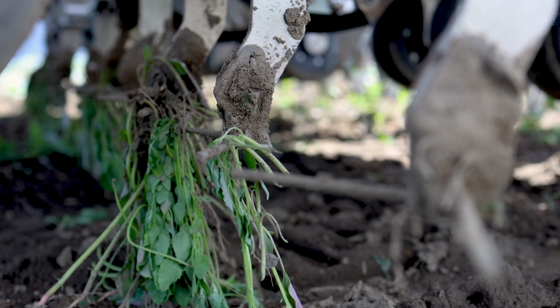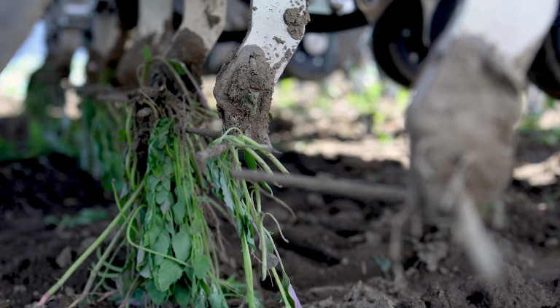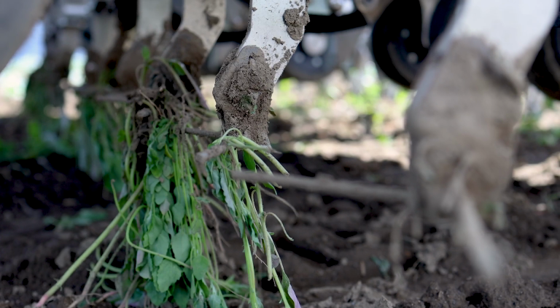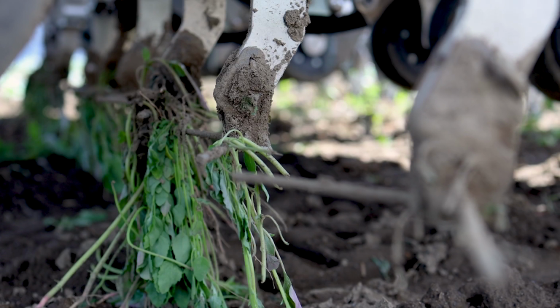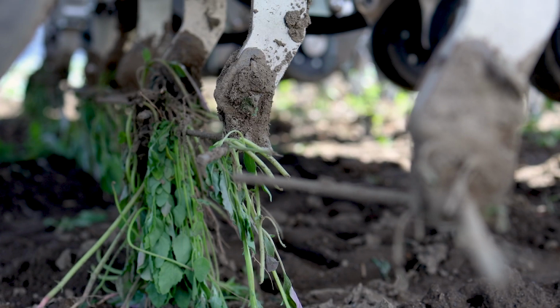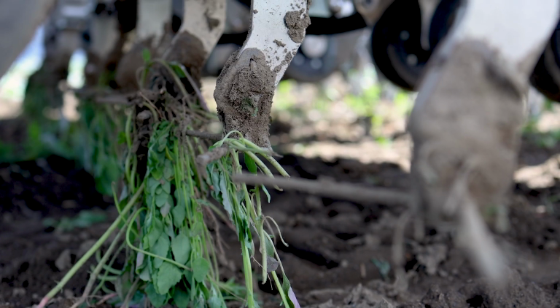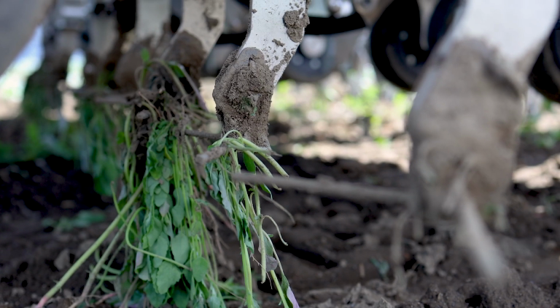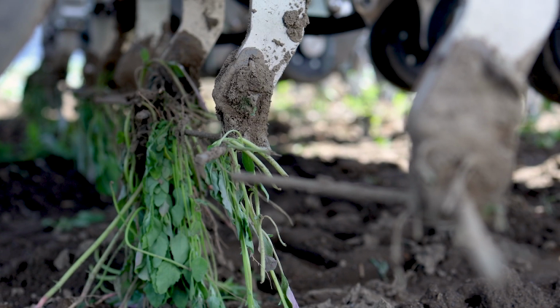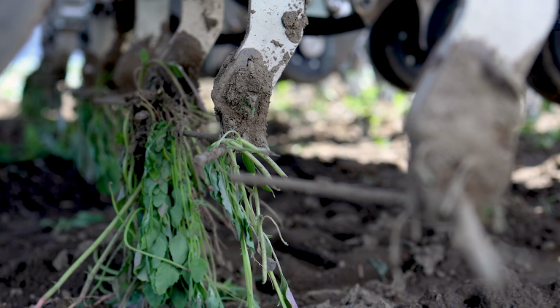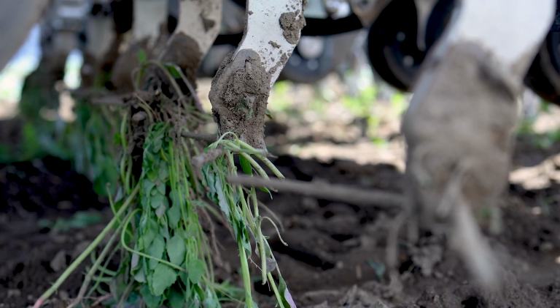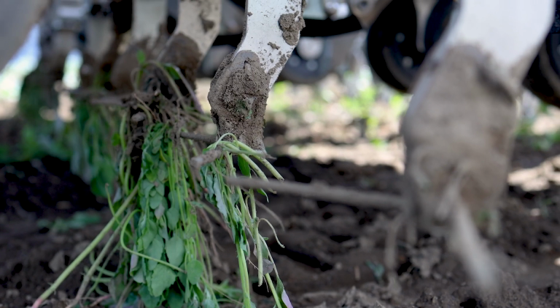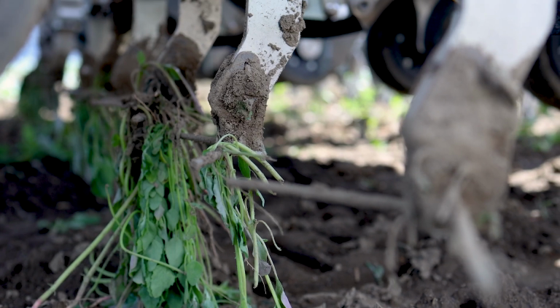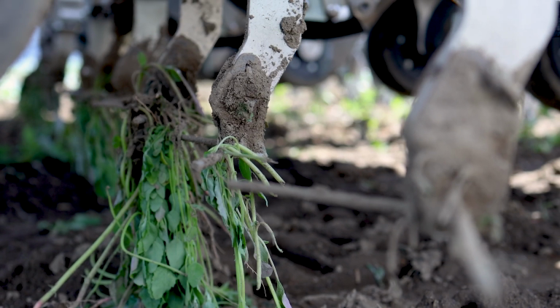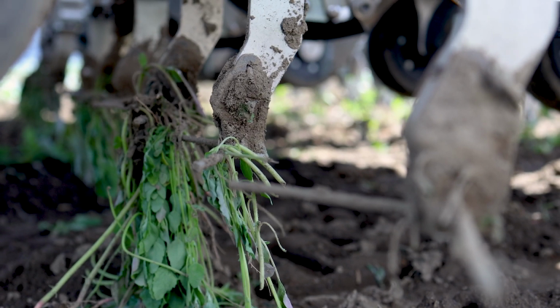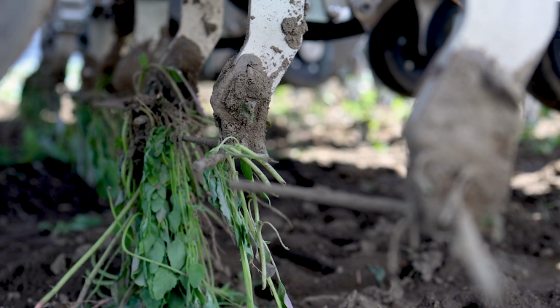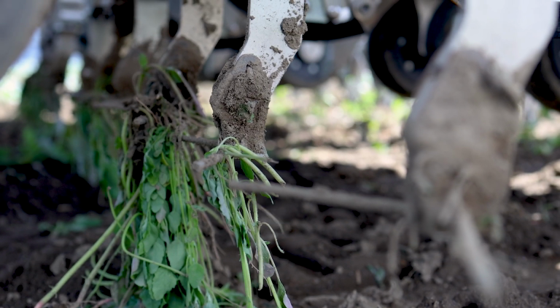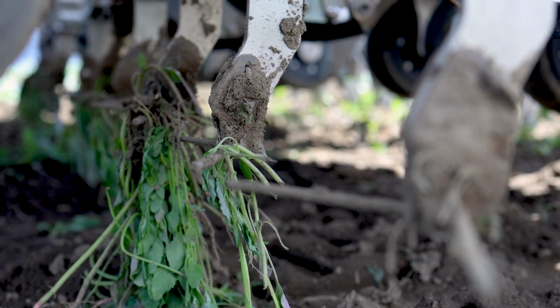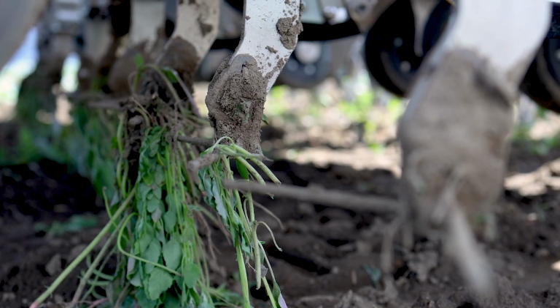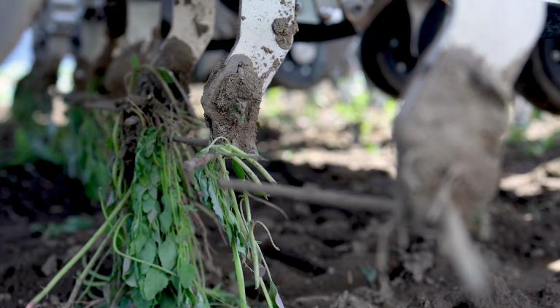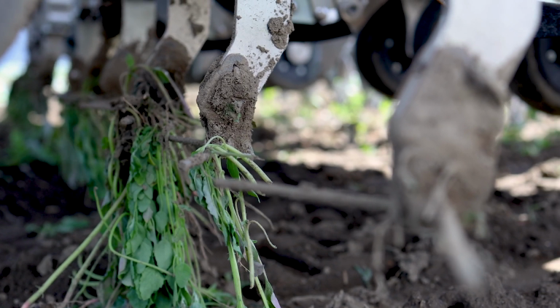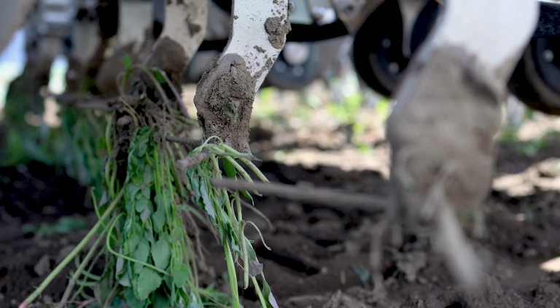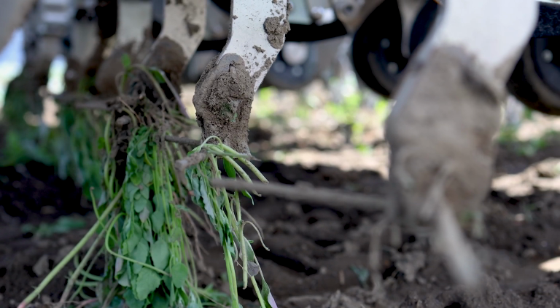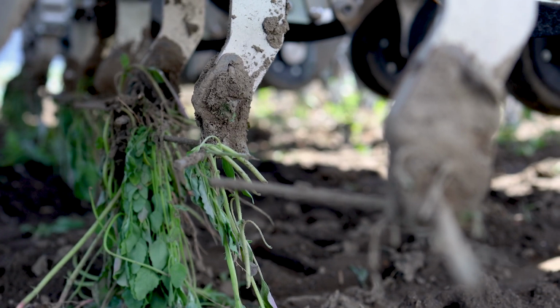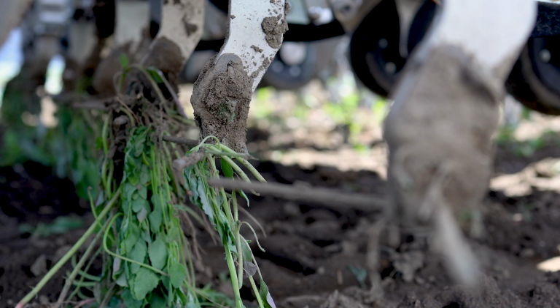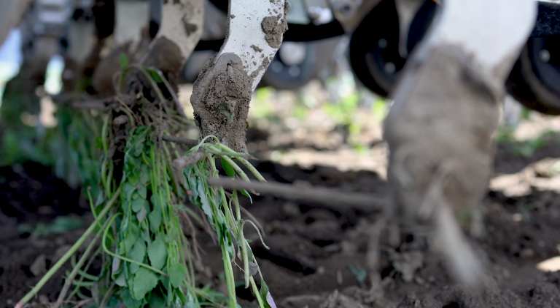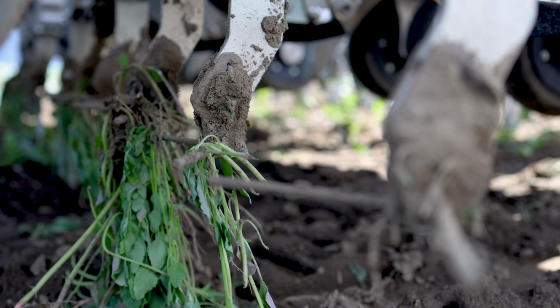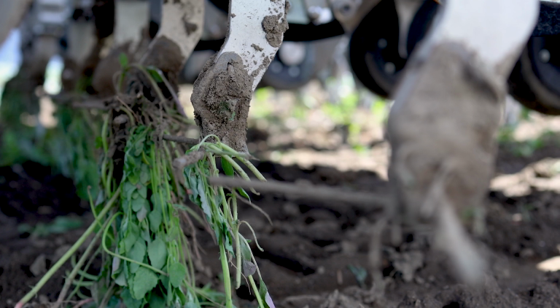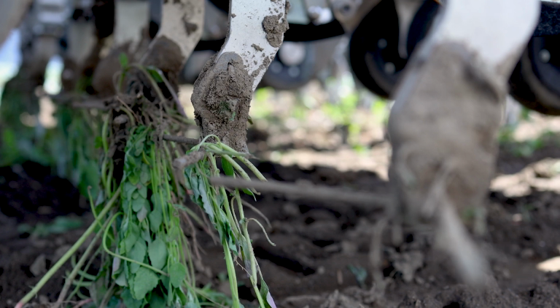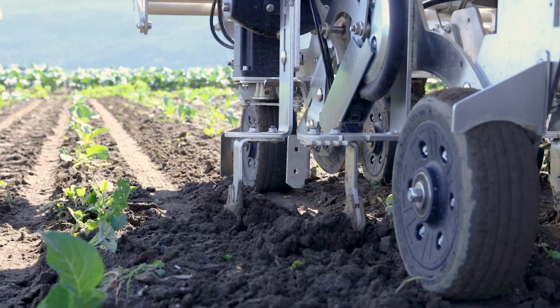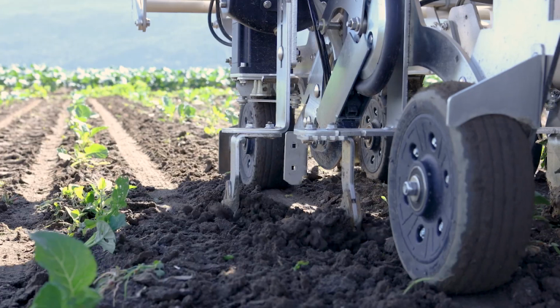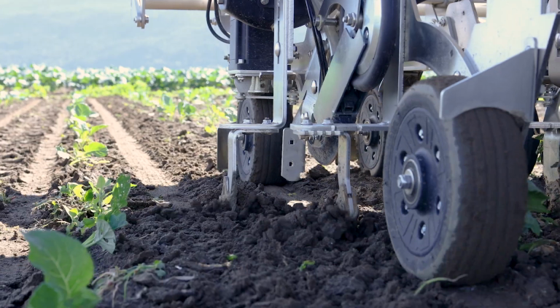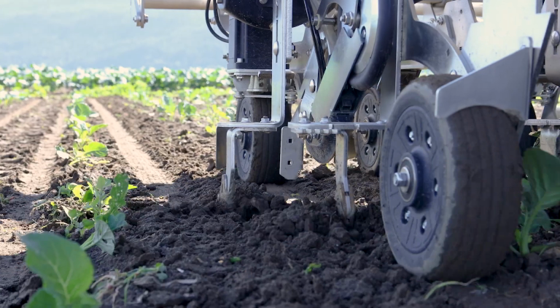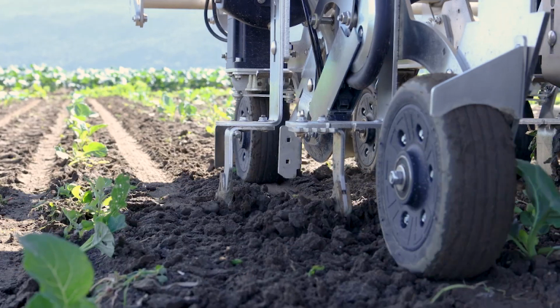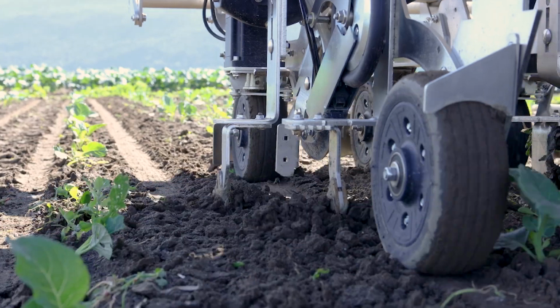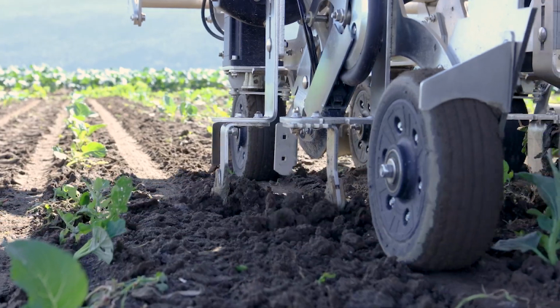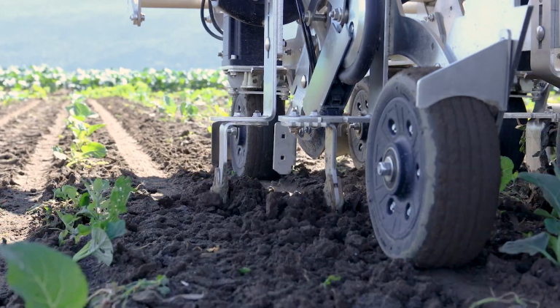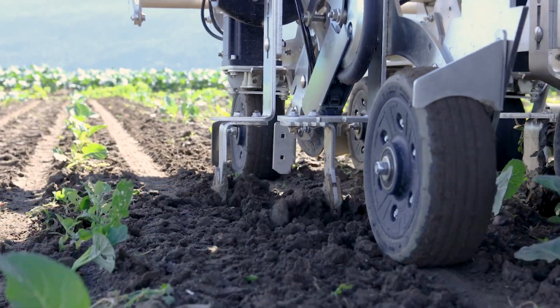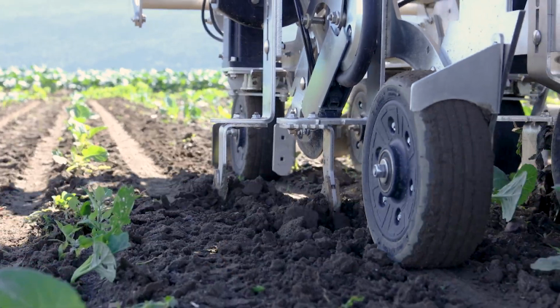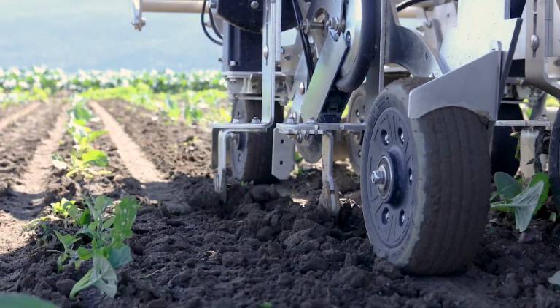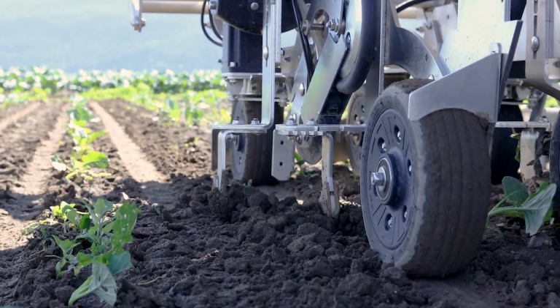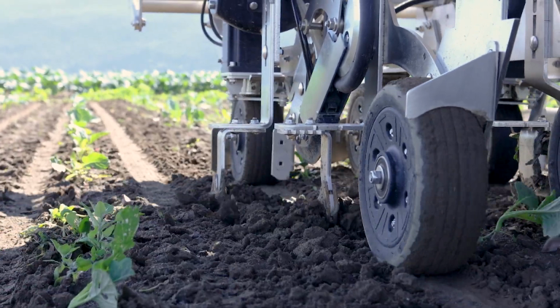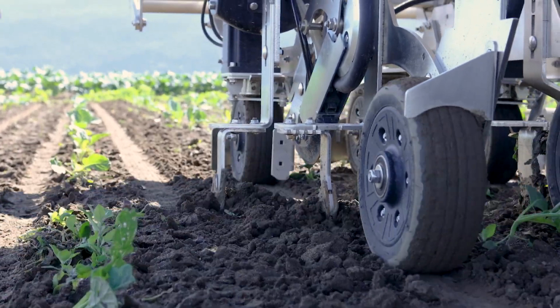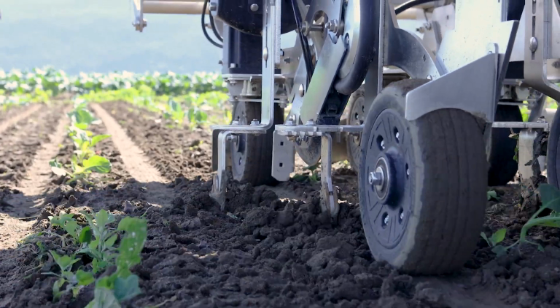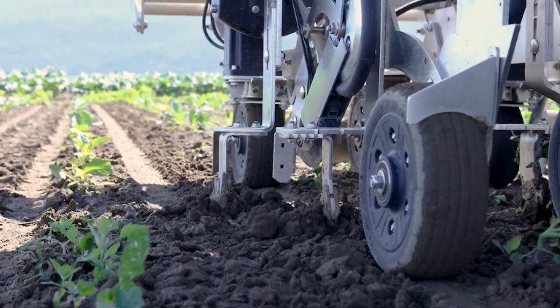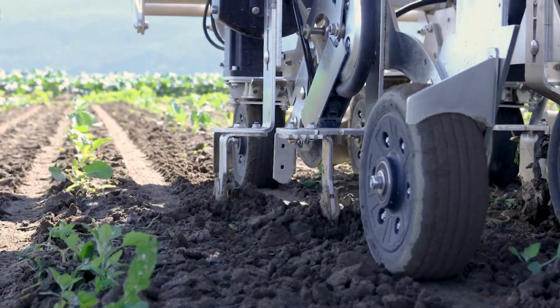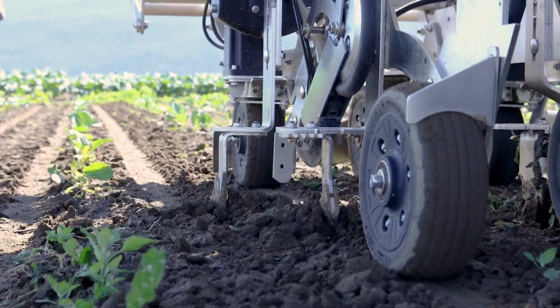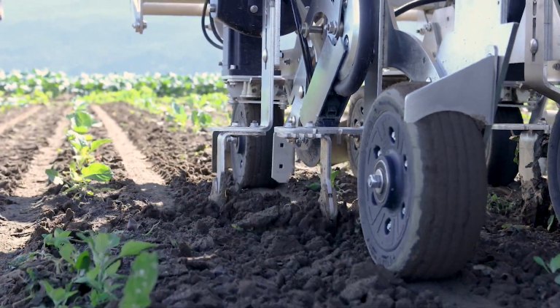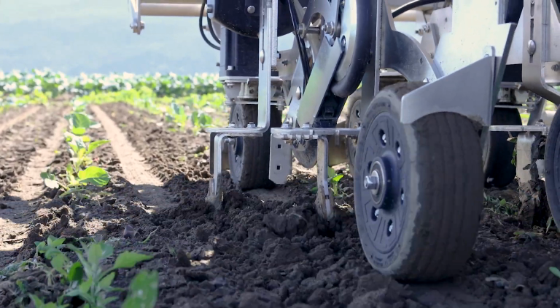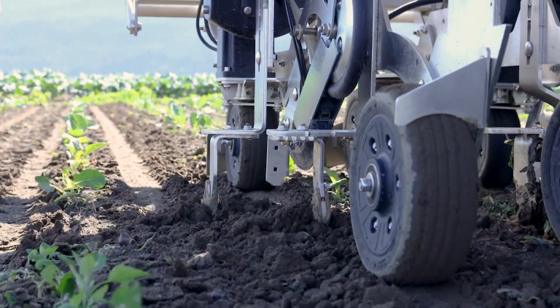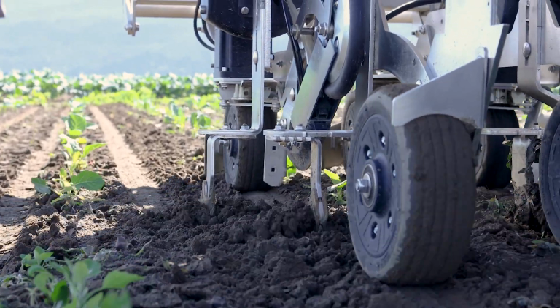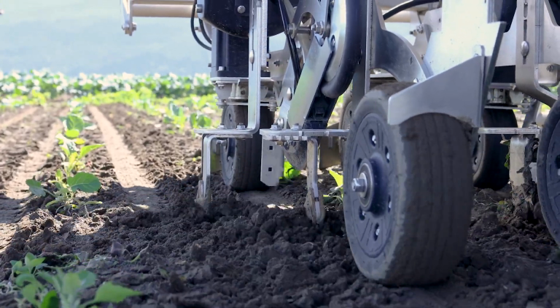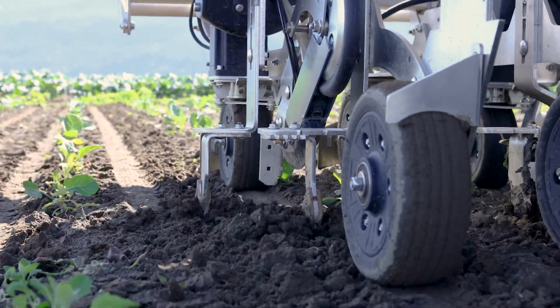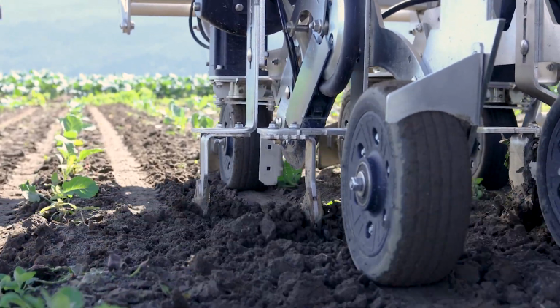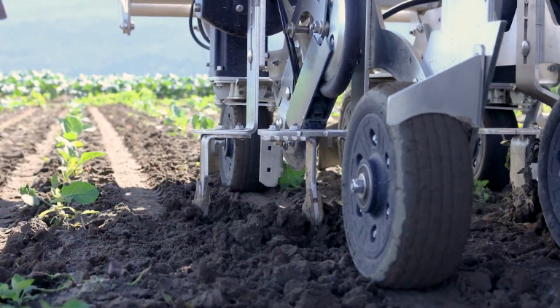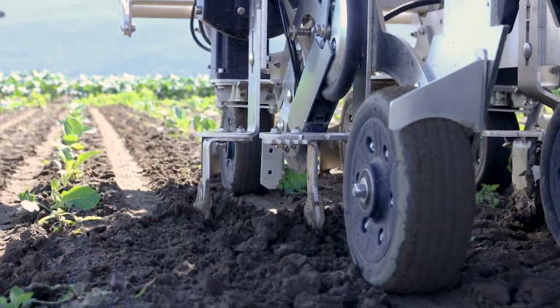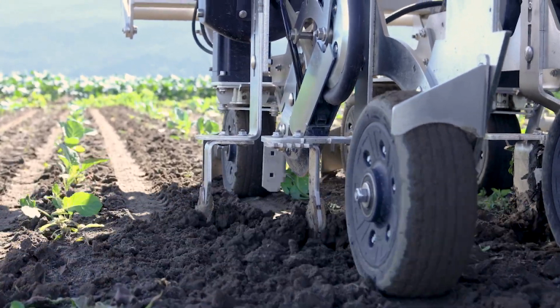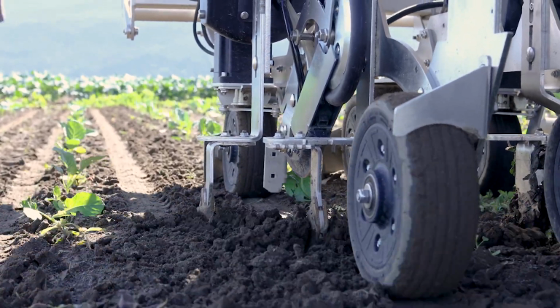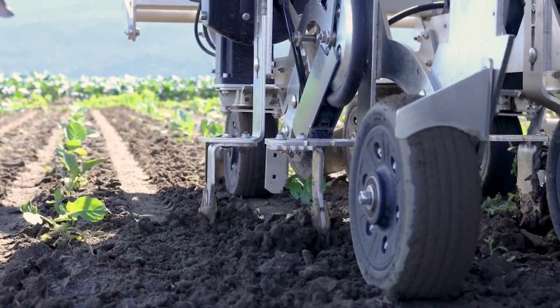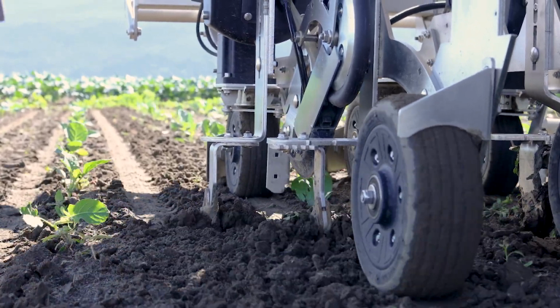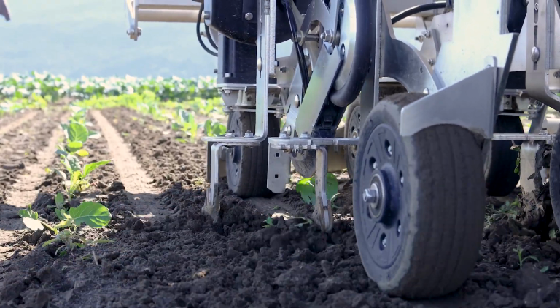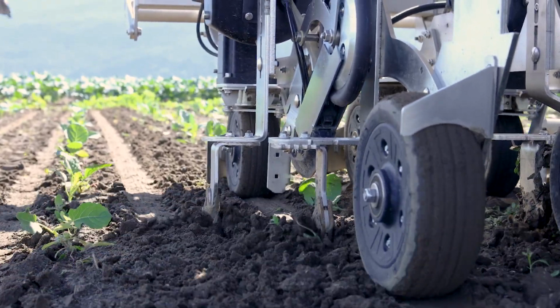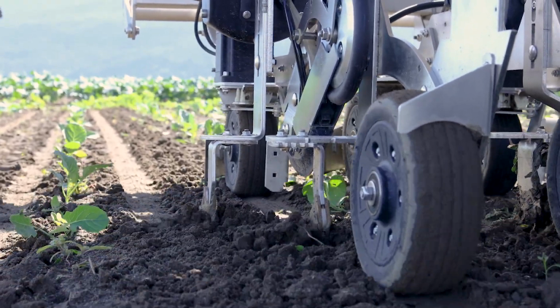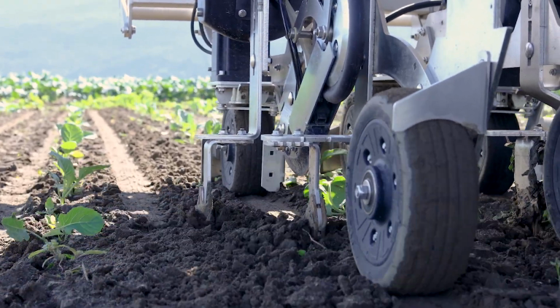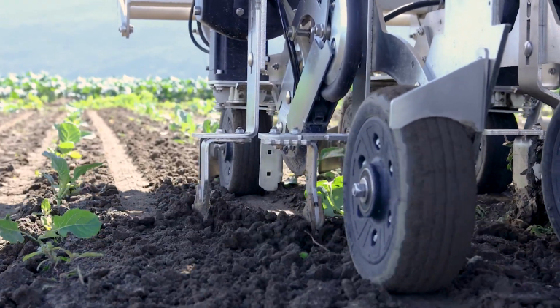The unit is designed with what we call a wire weeder. This is what's doing all the weeding for us — it literally sits about a half centimeter underneath the ground, flipping the little weeds.